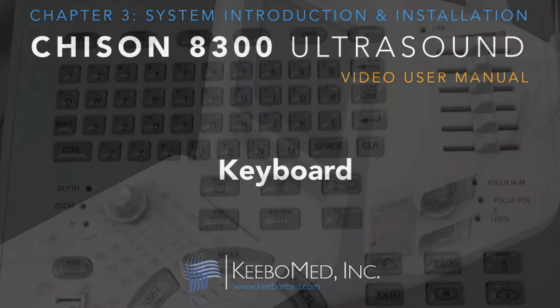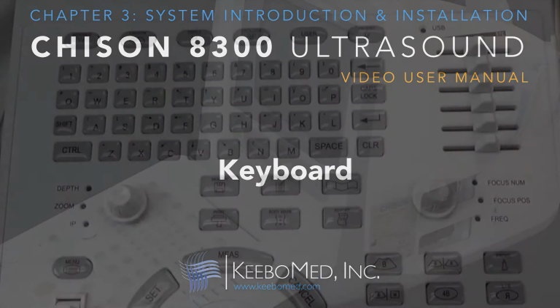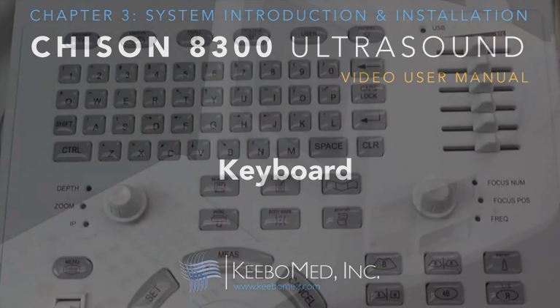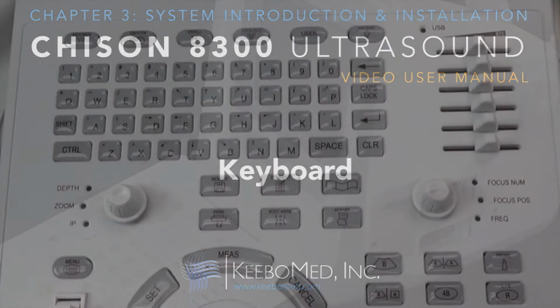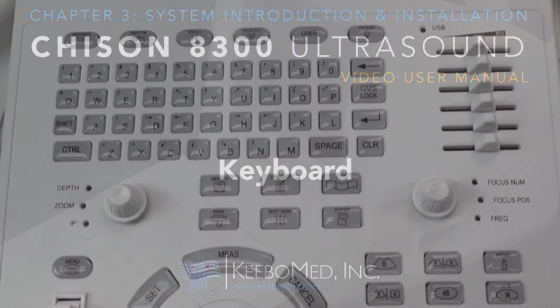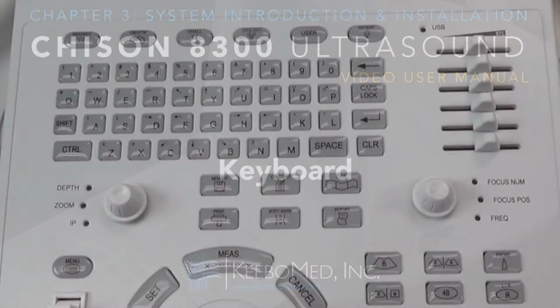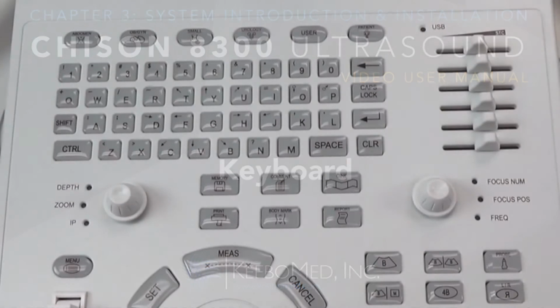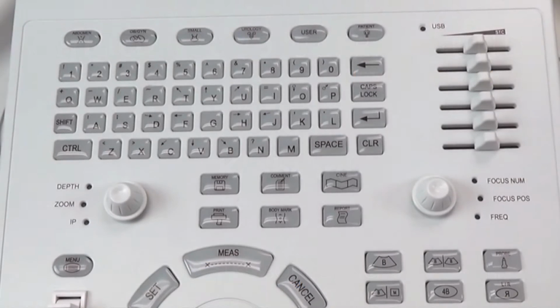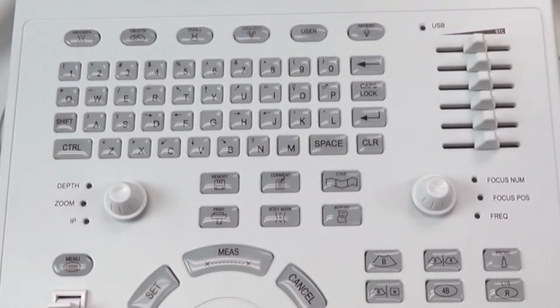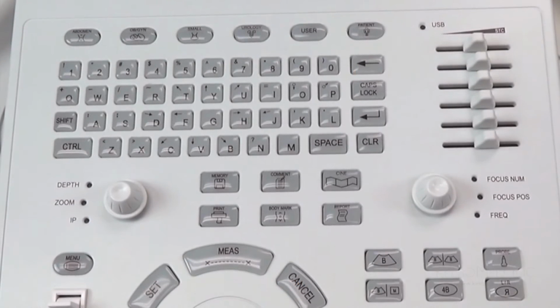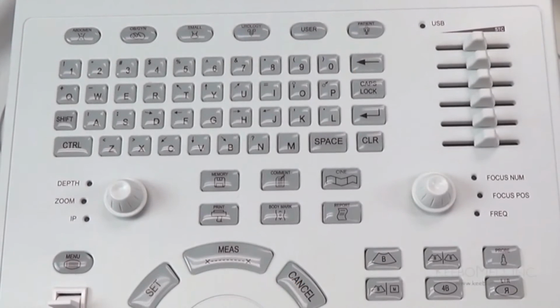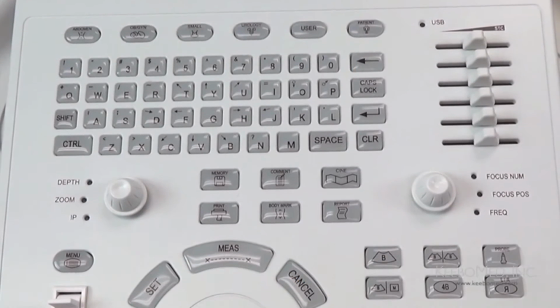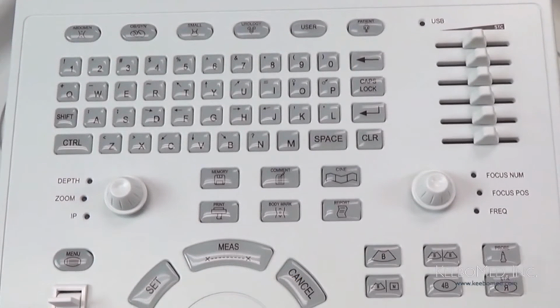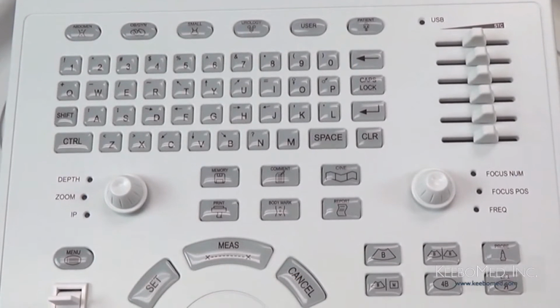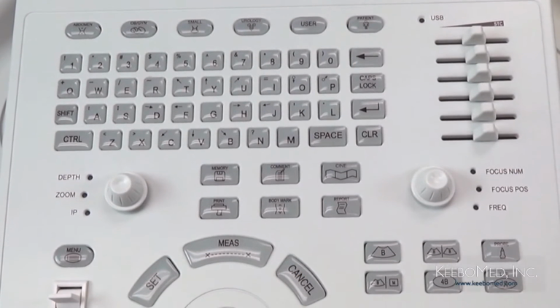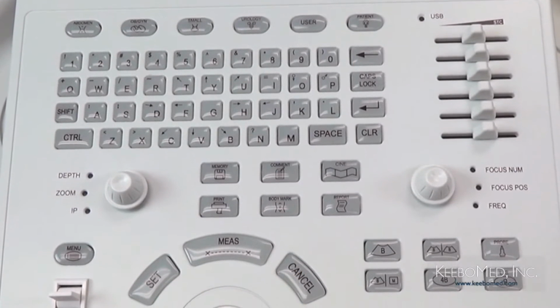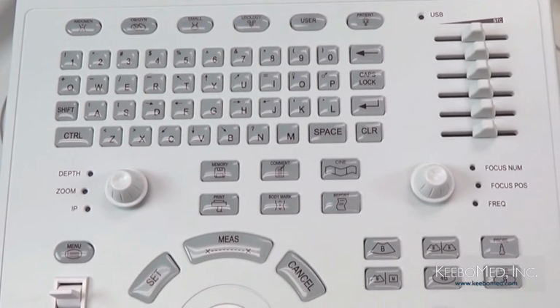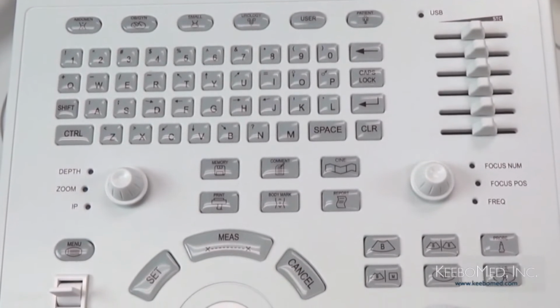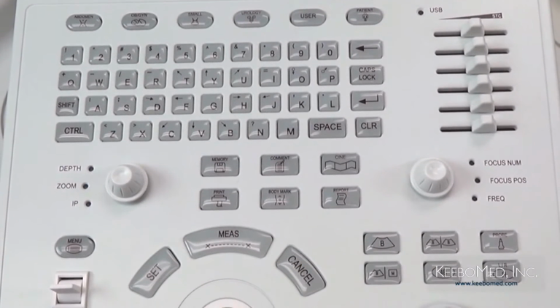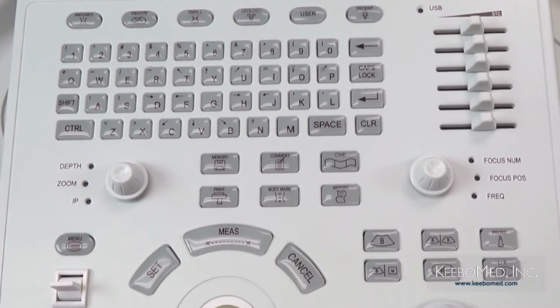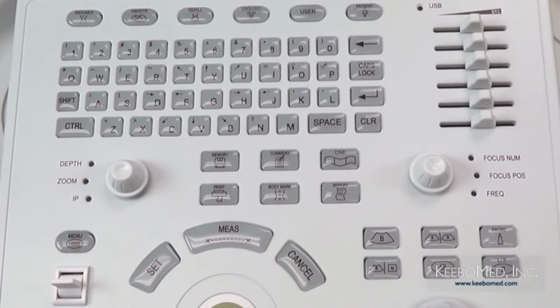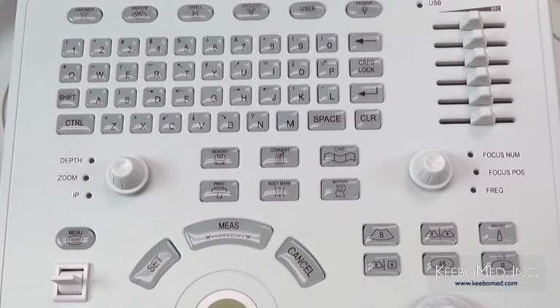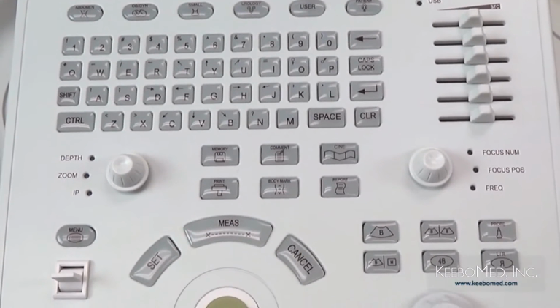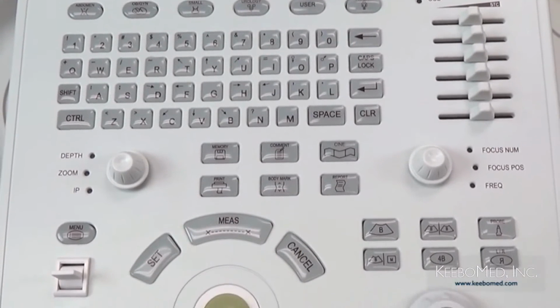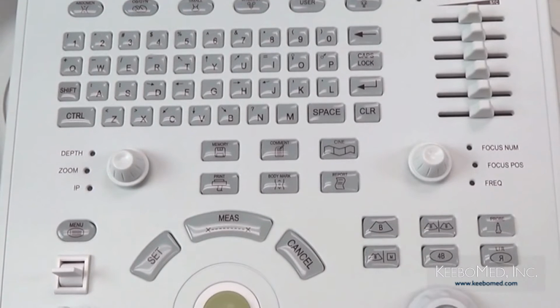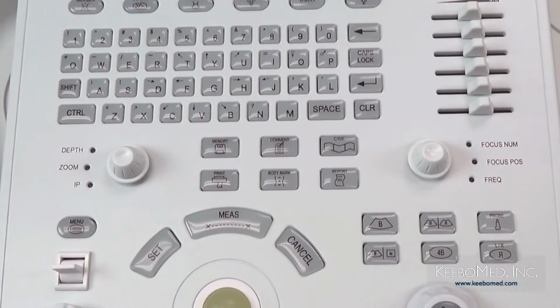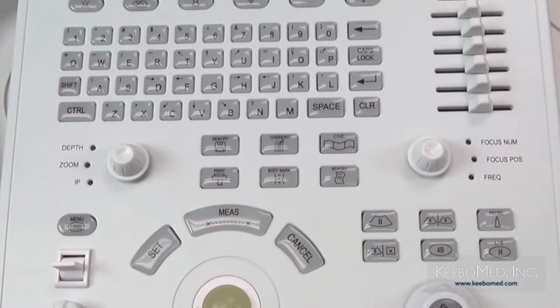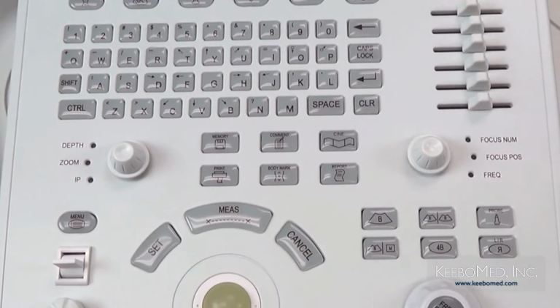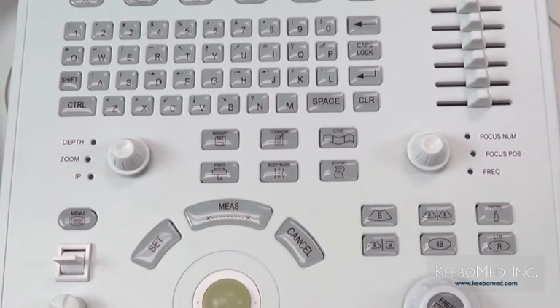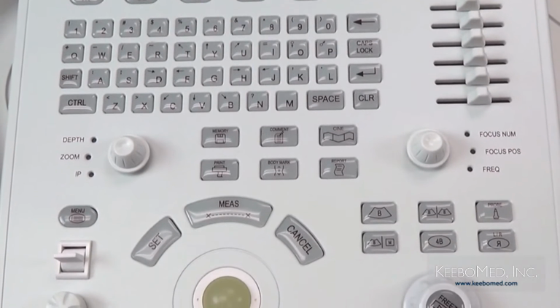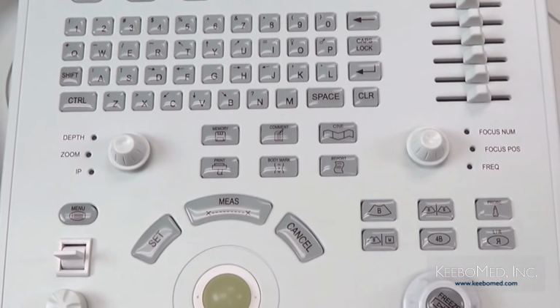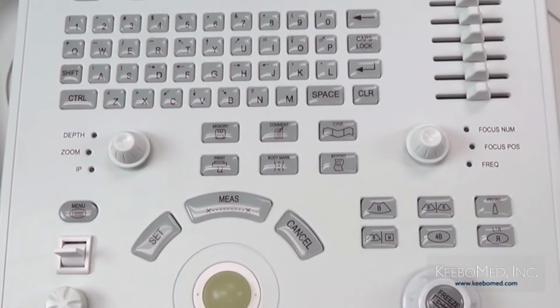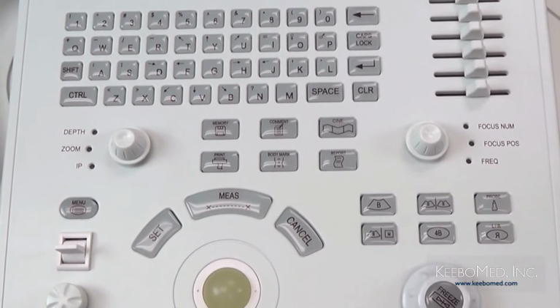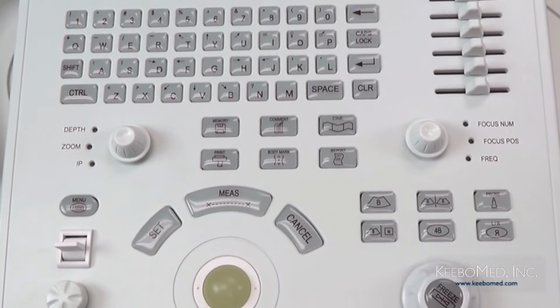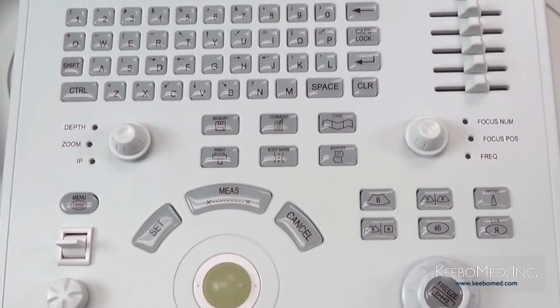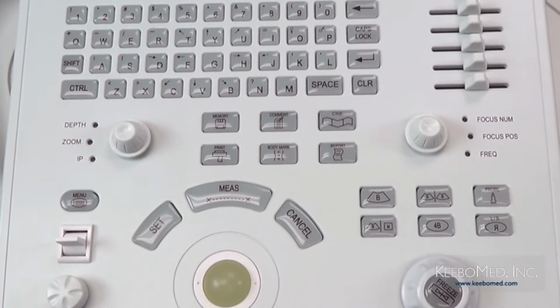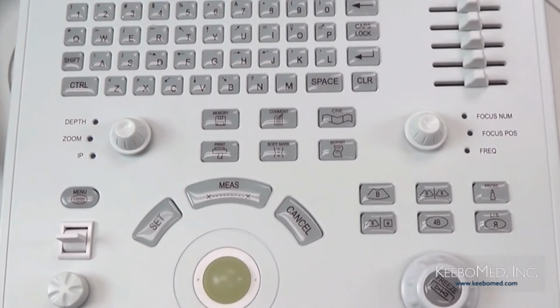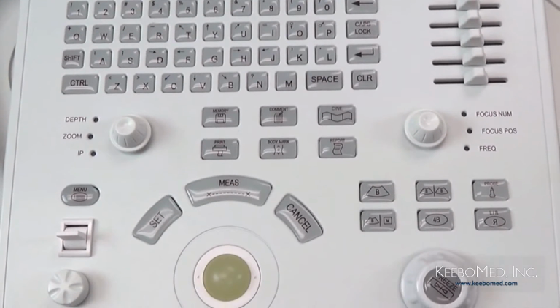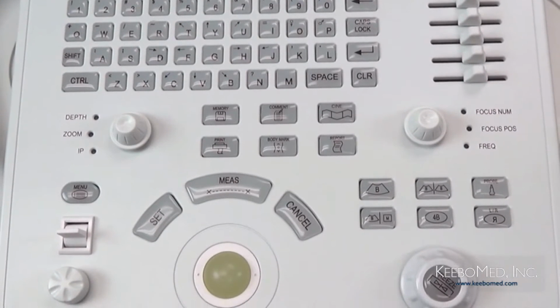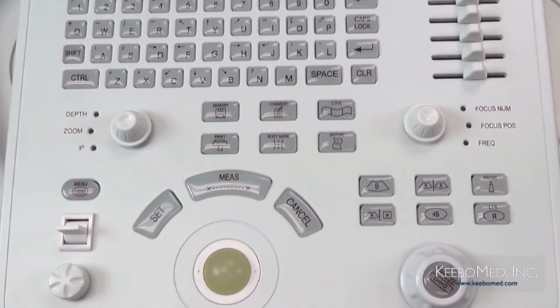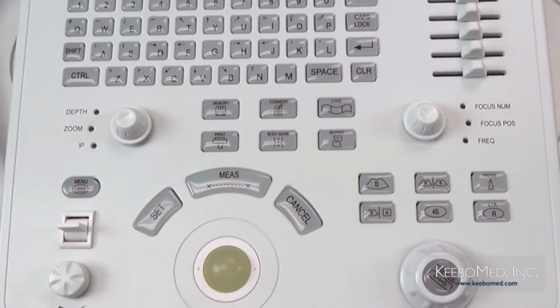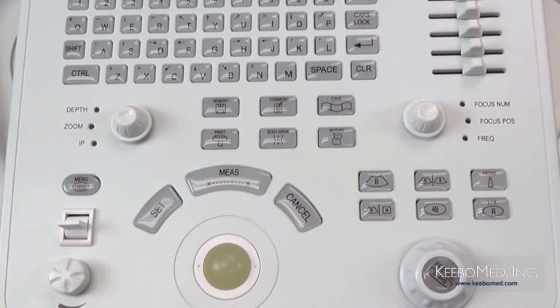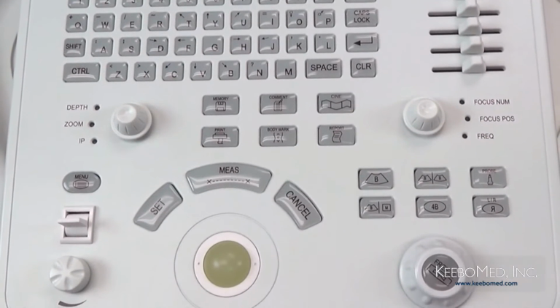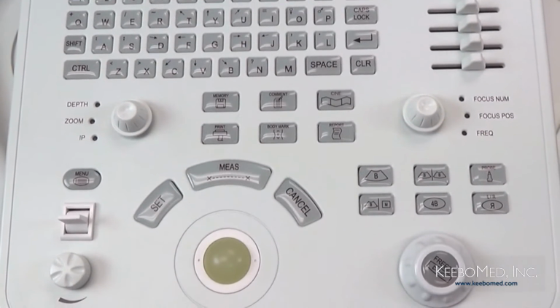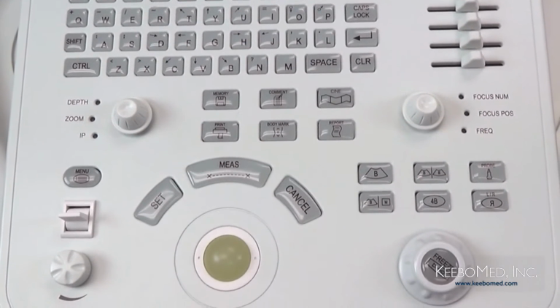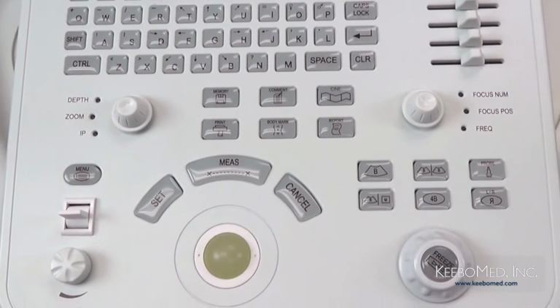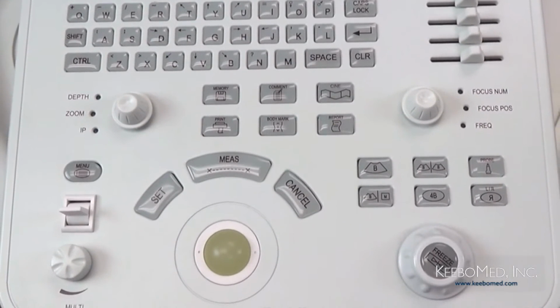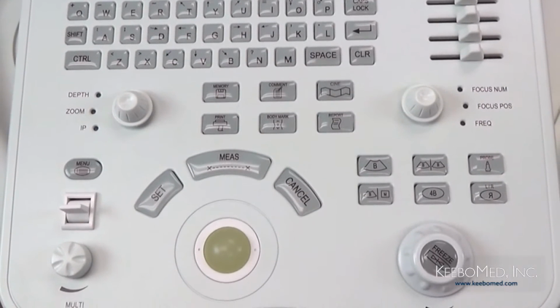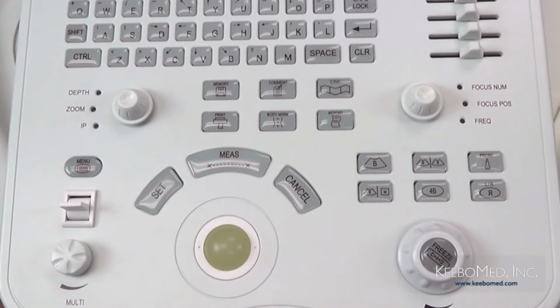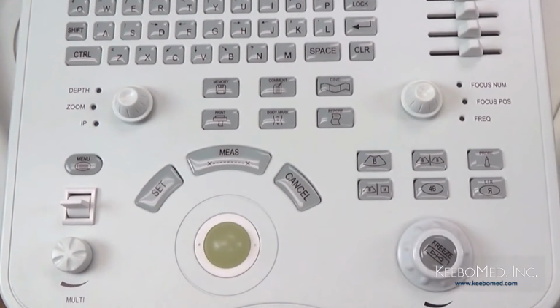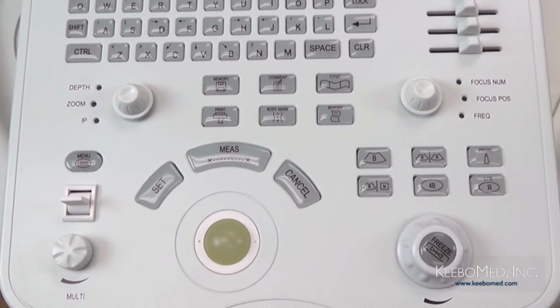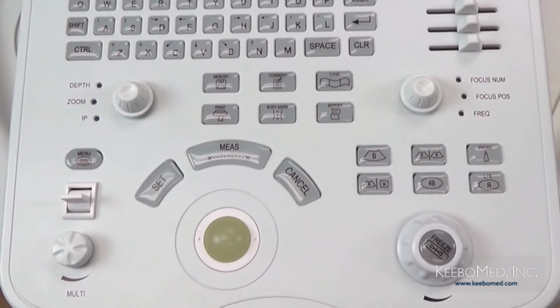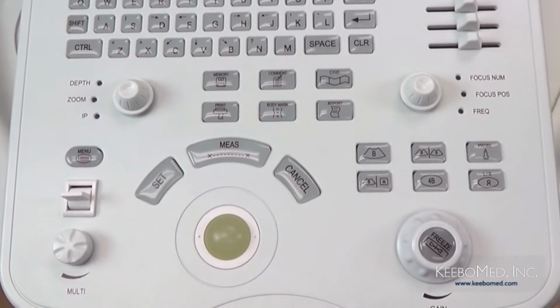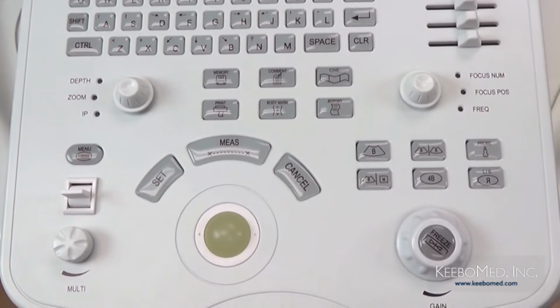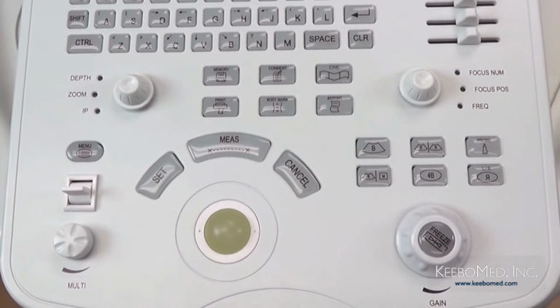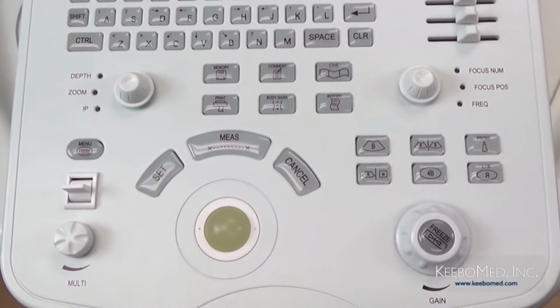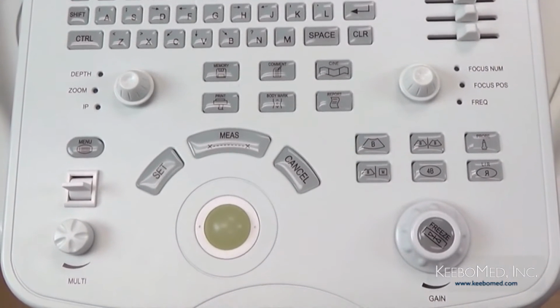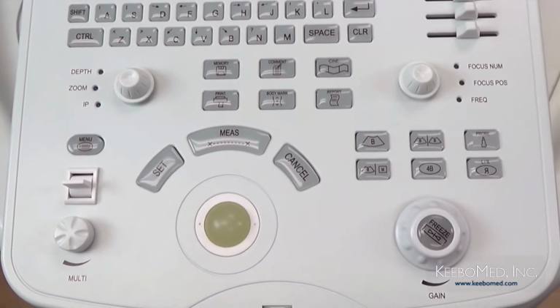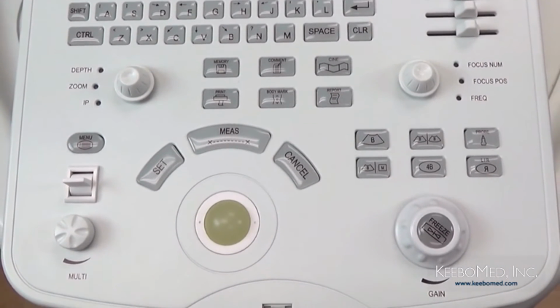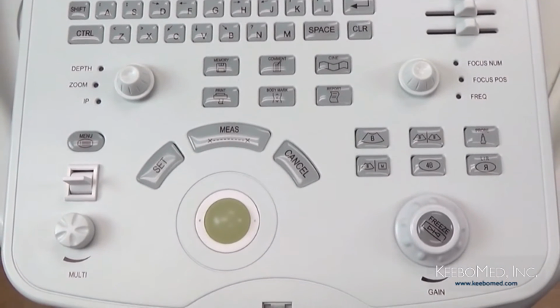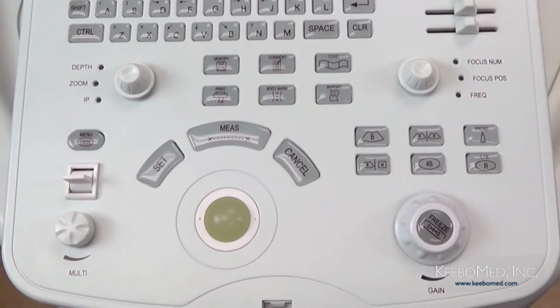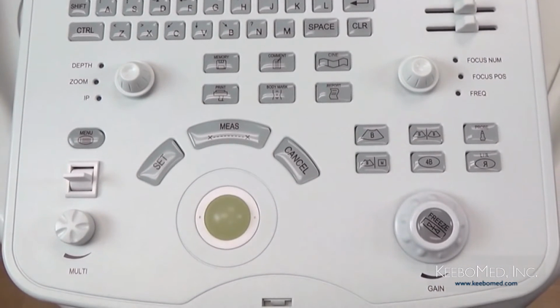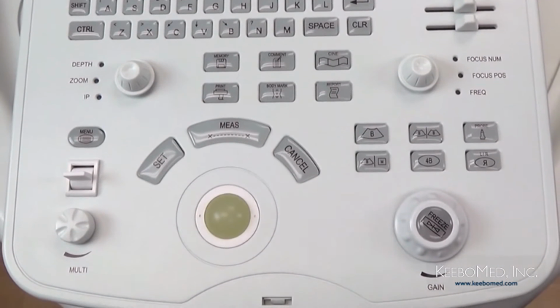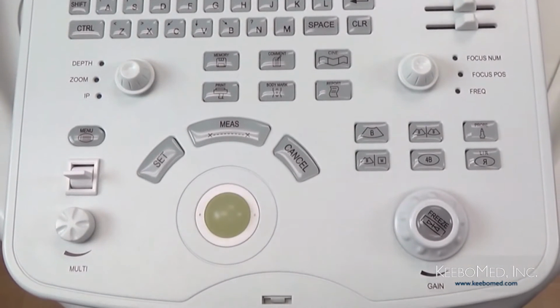Here is an overall look at the keyboard. More specifics of functions and features are covered in a later video.